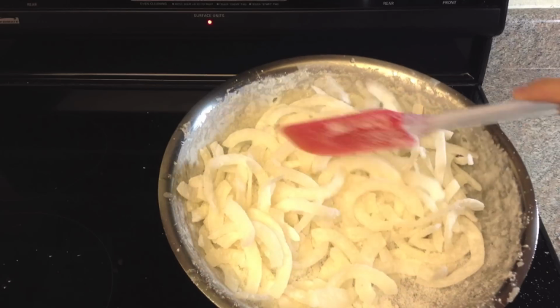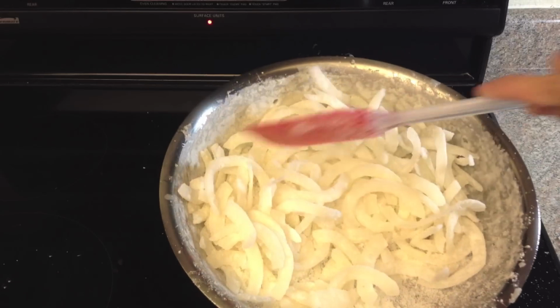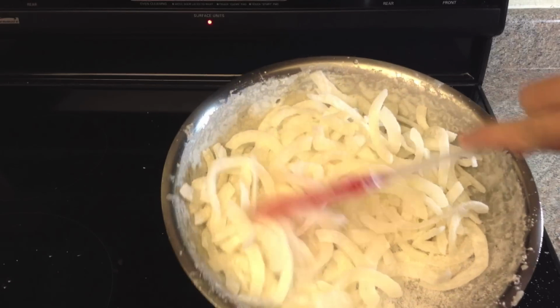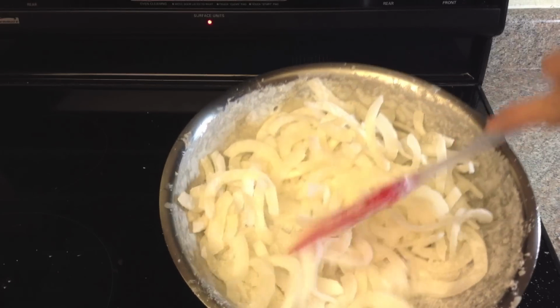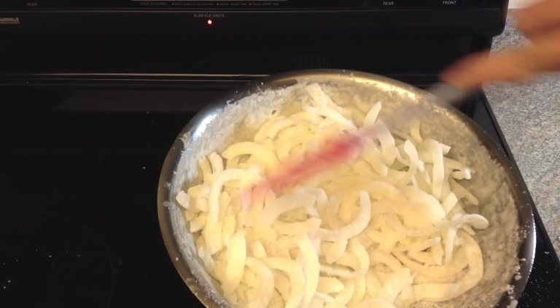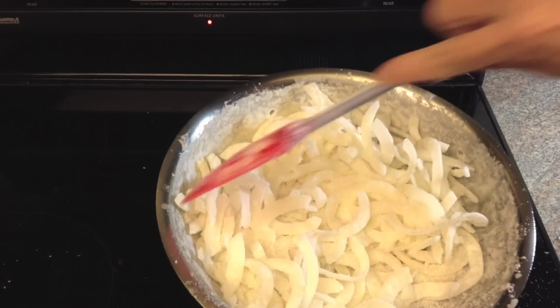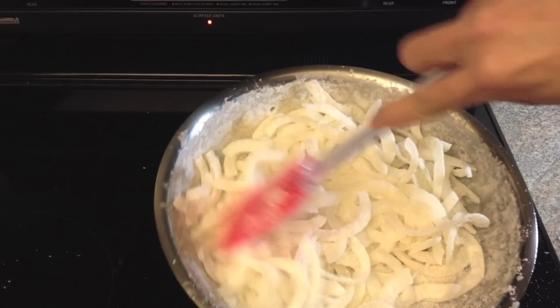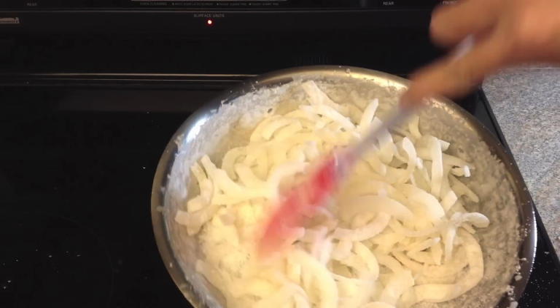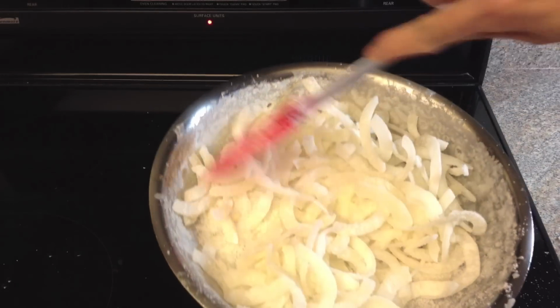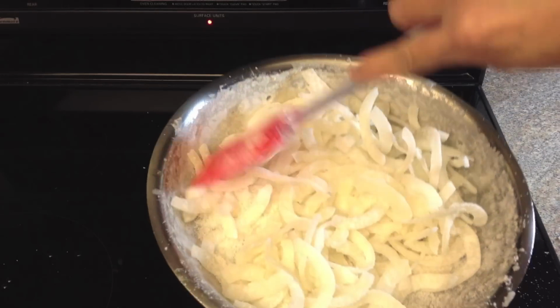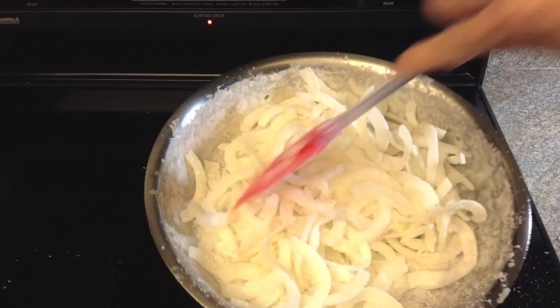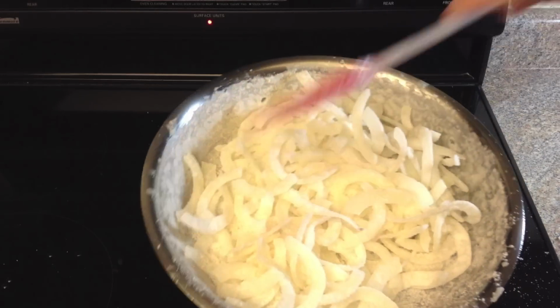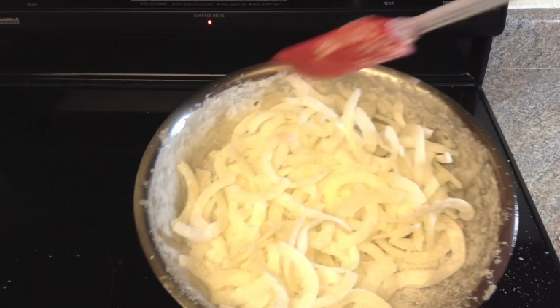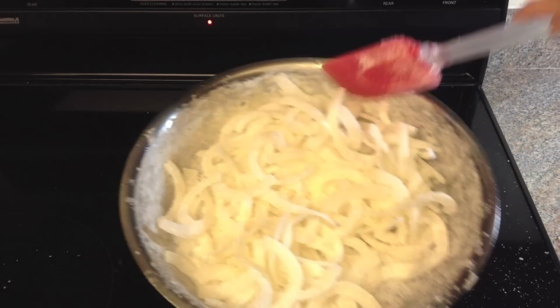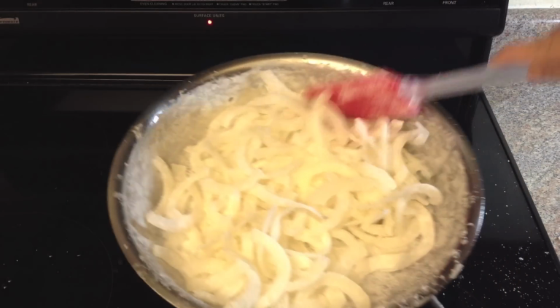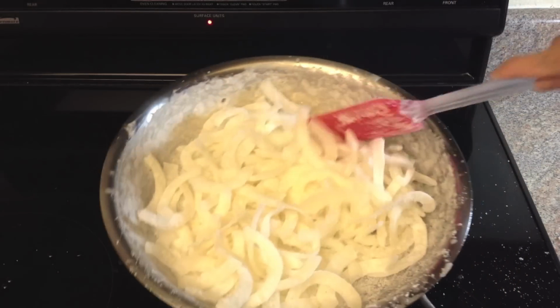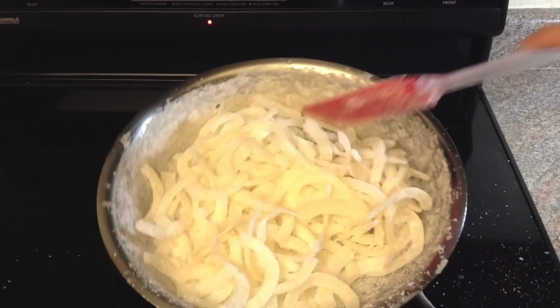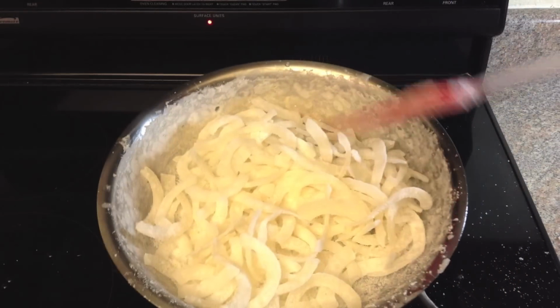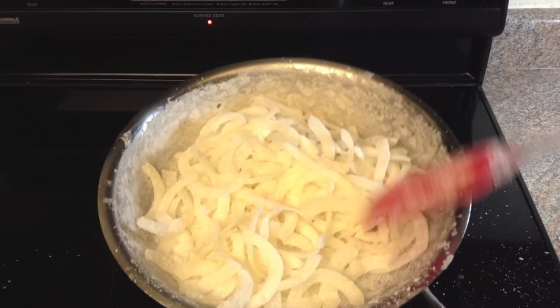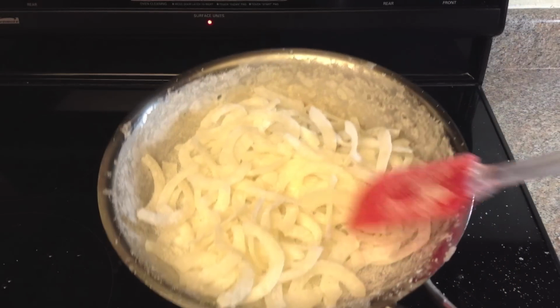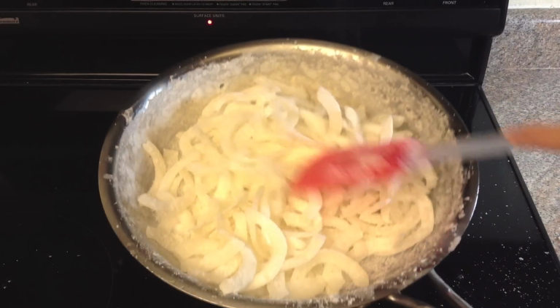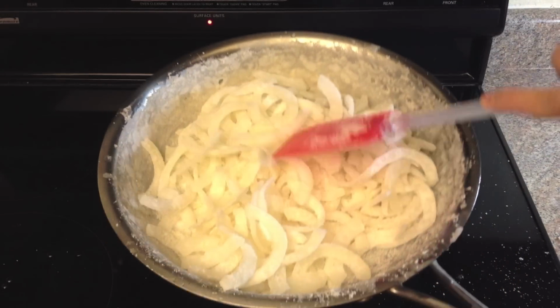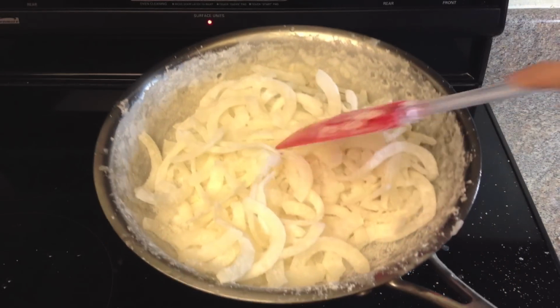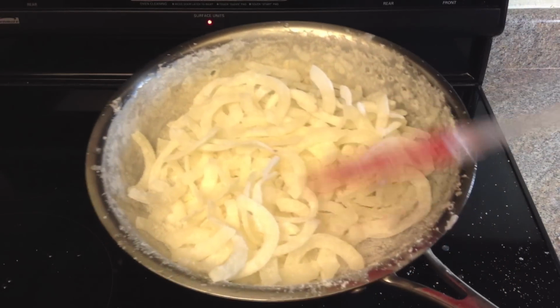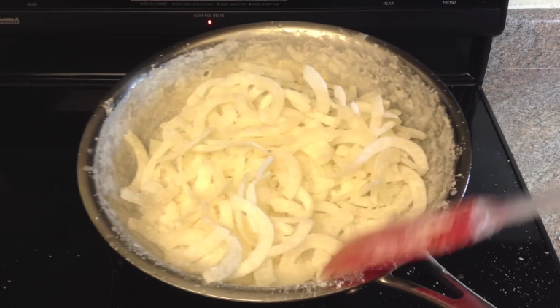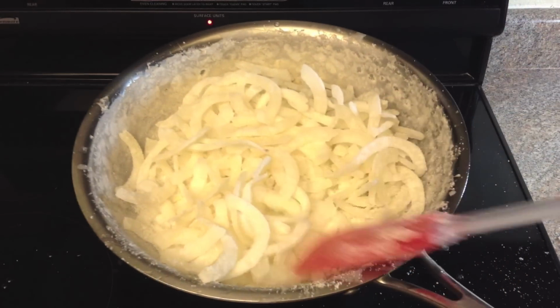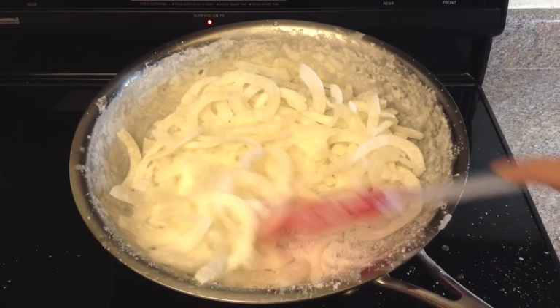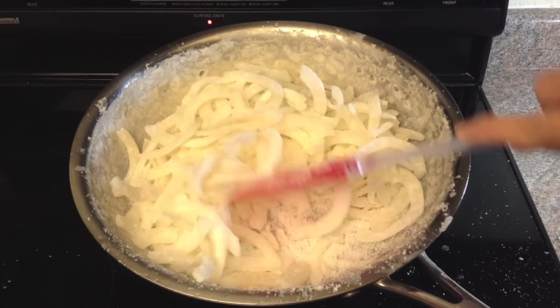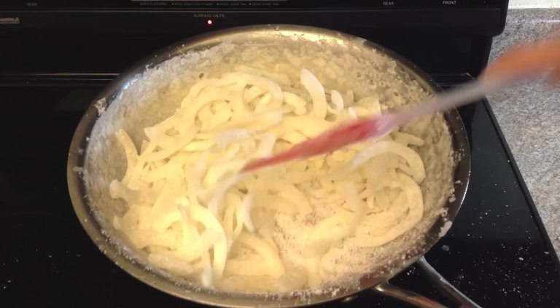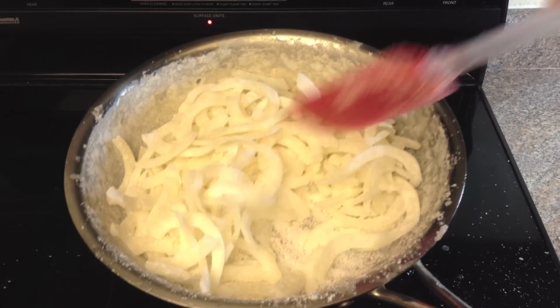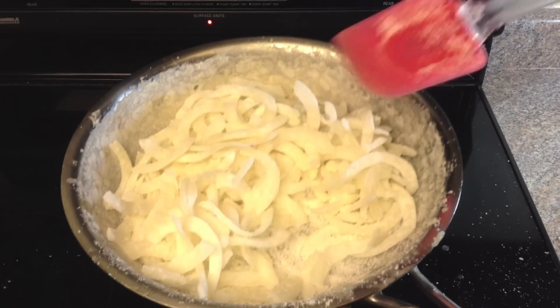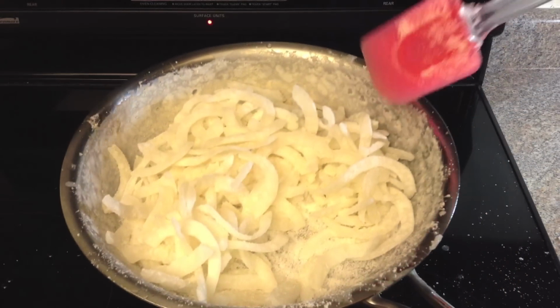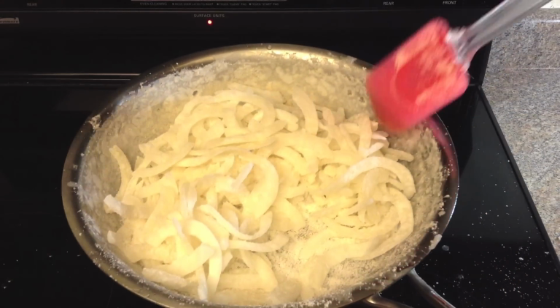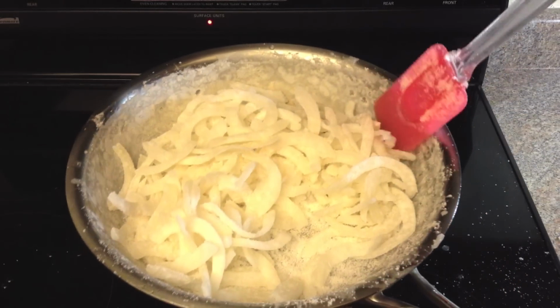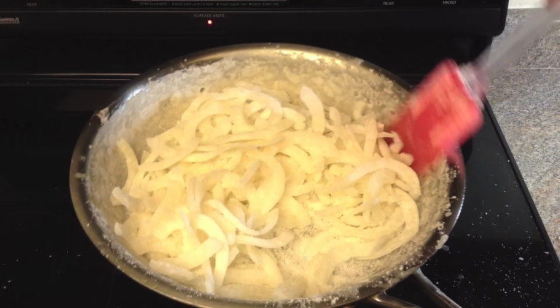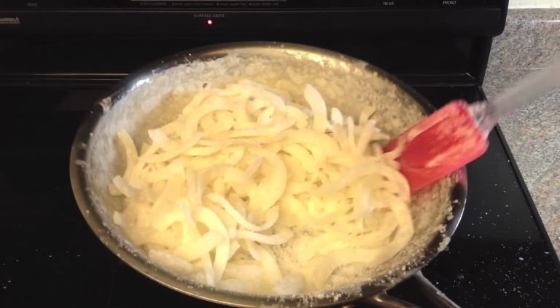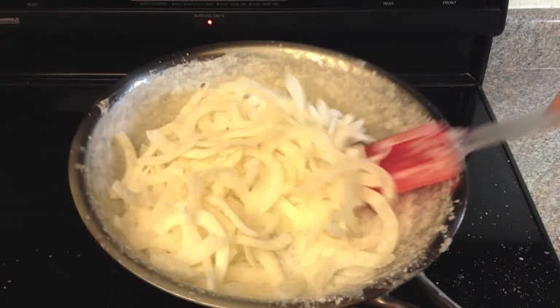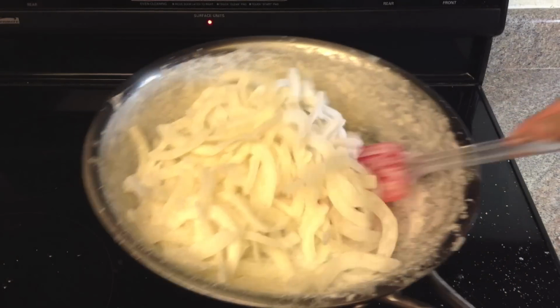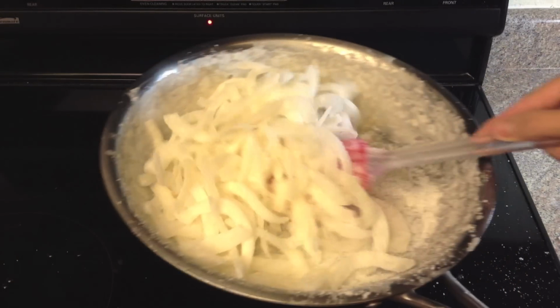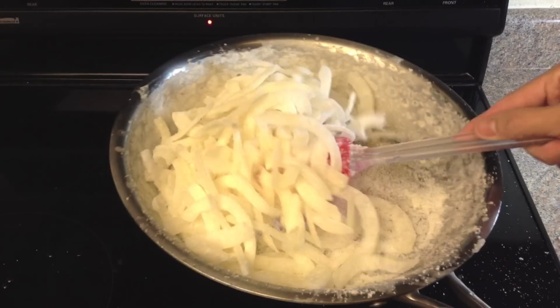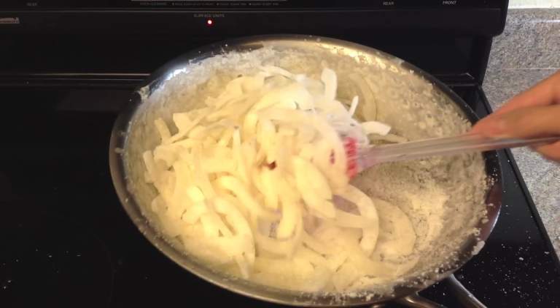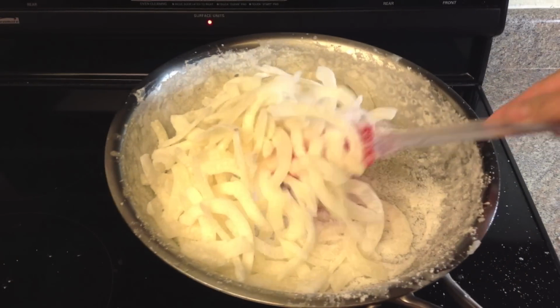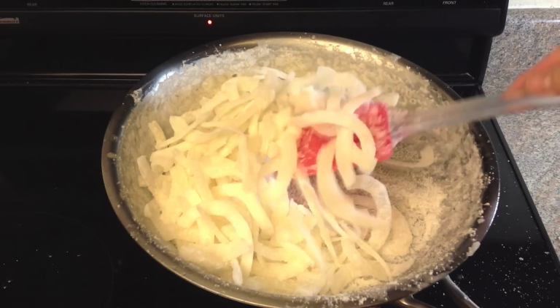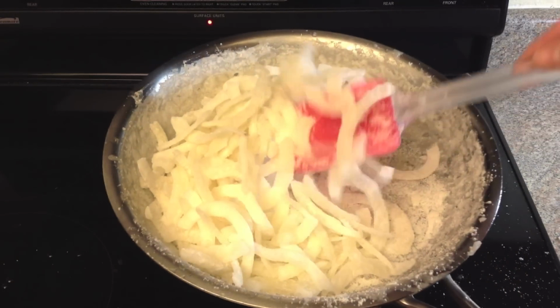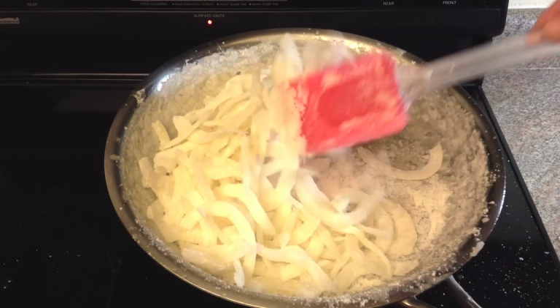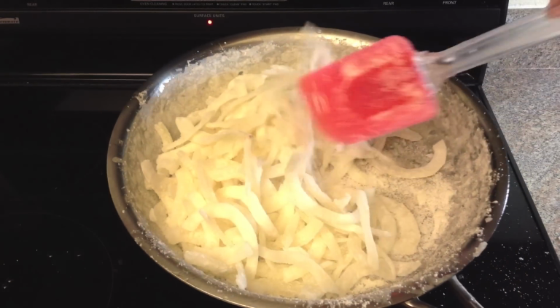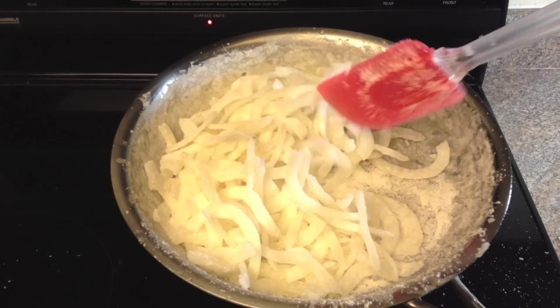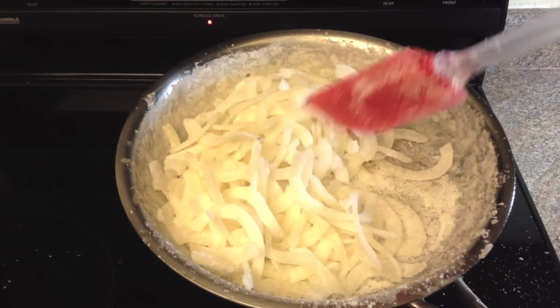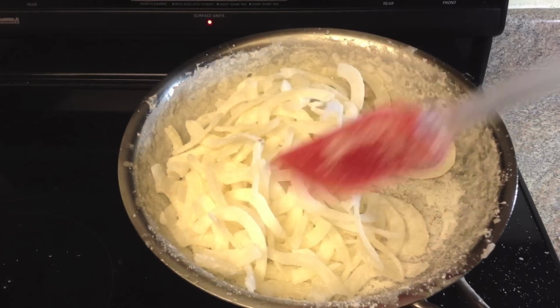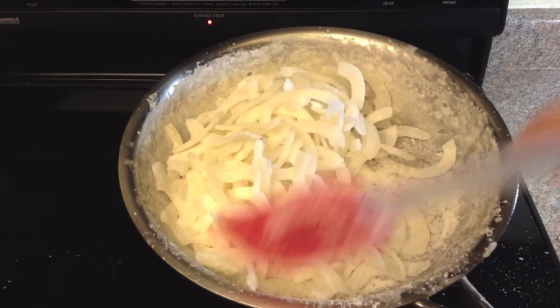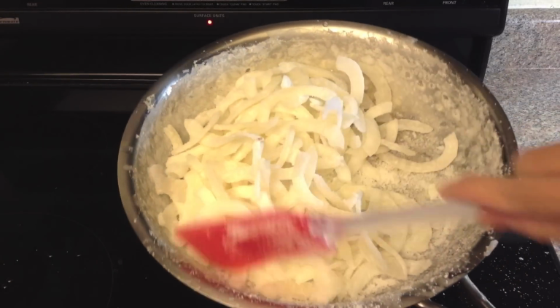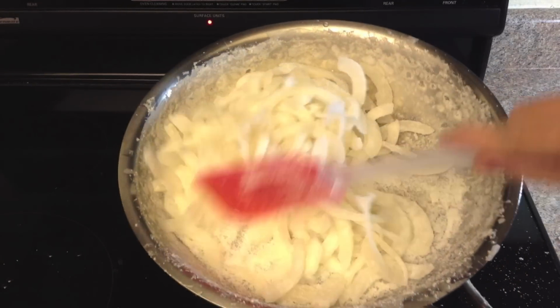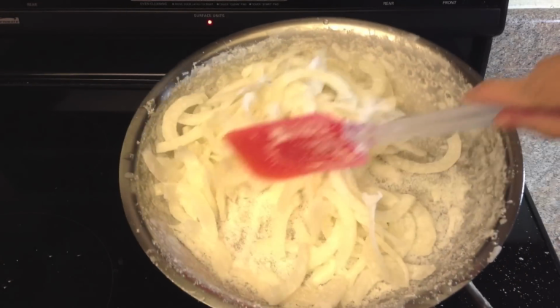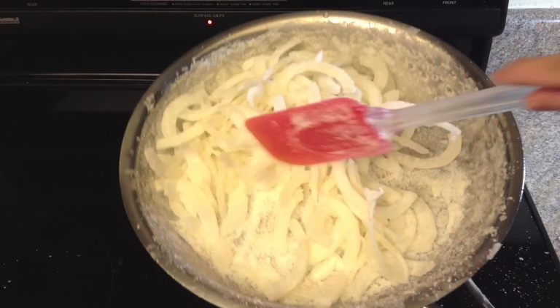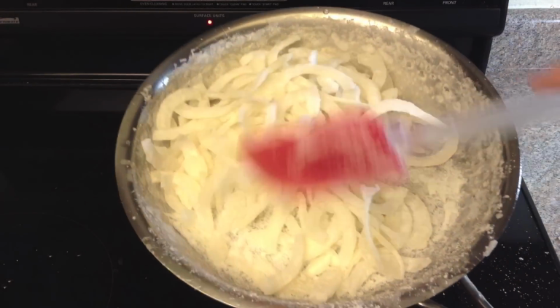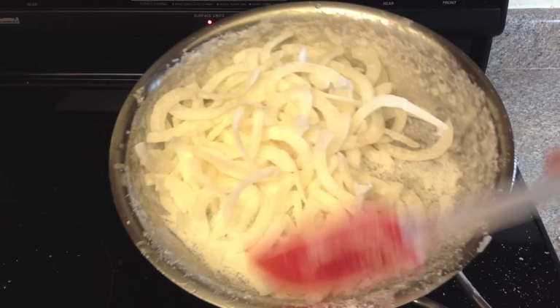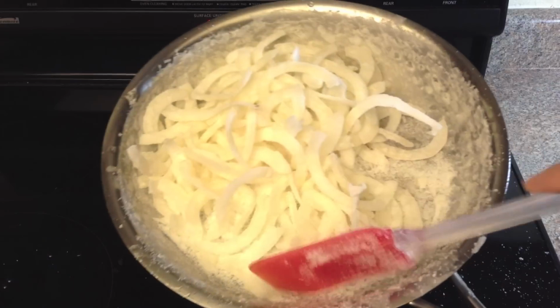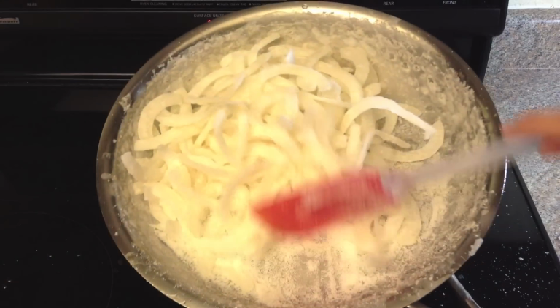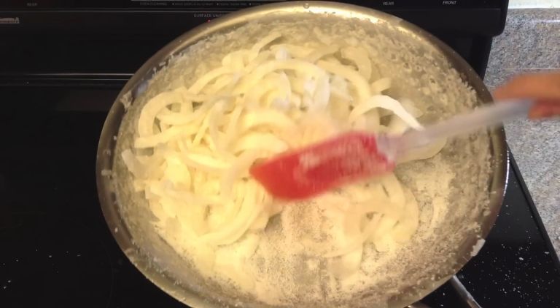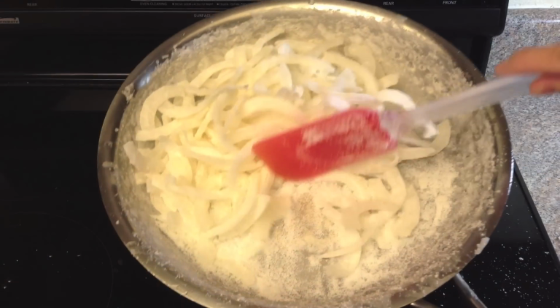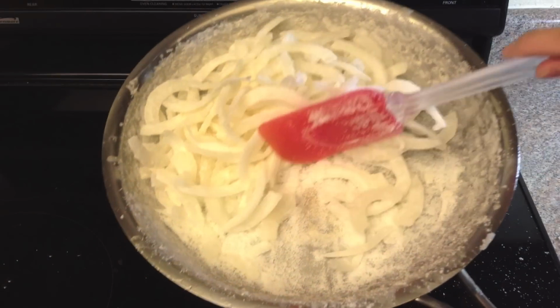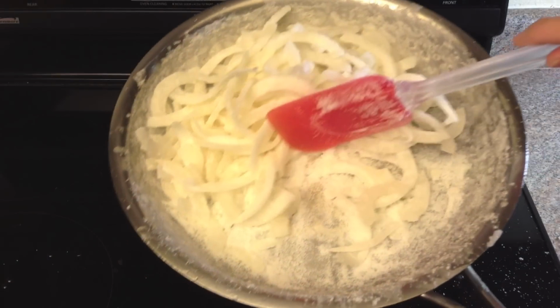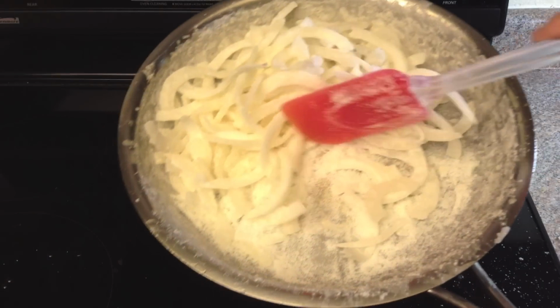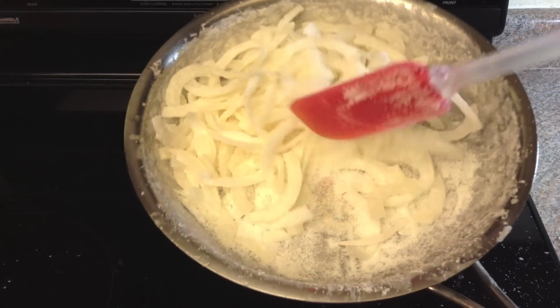Finally, remove from the heat and let it cool completely, then store in an airtight container.